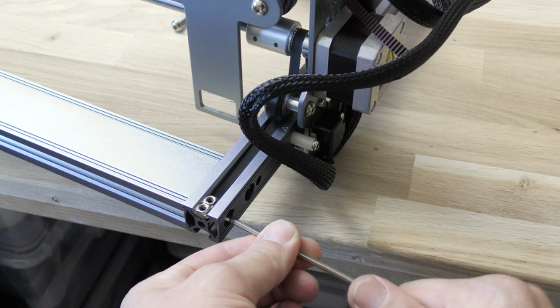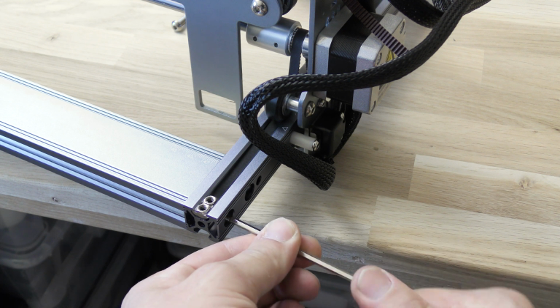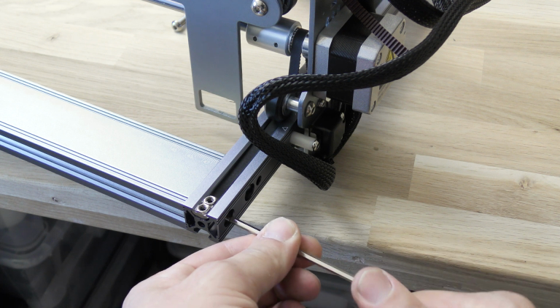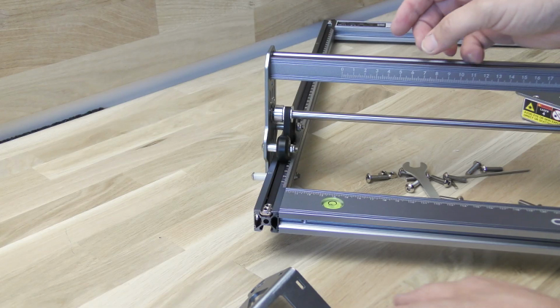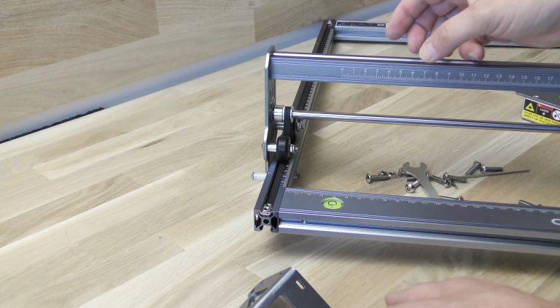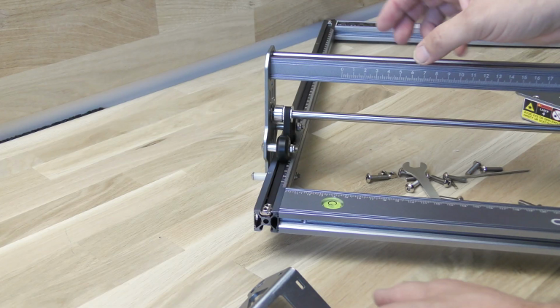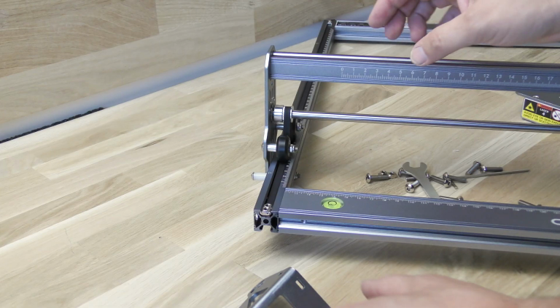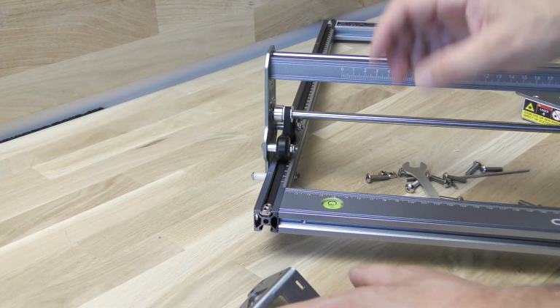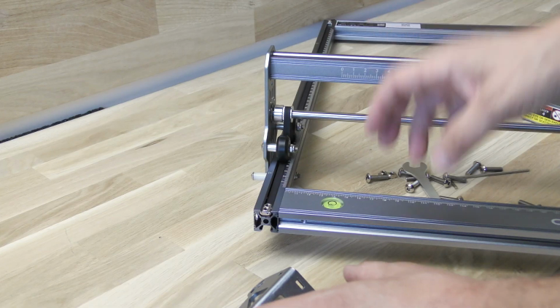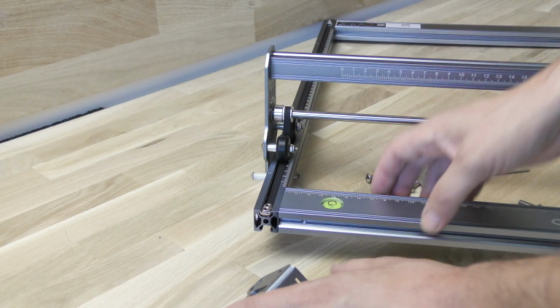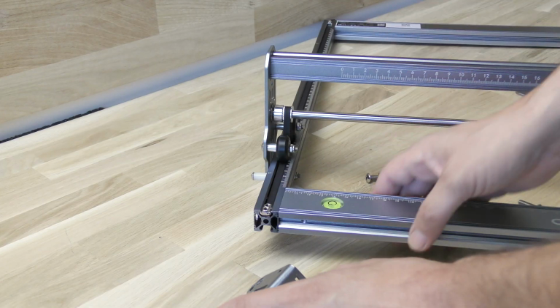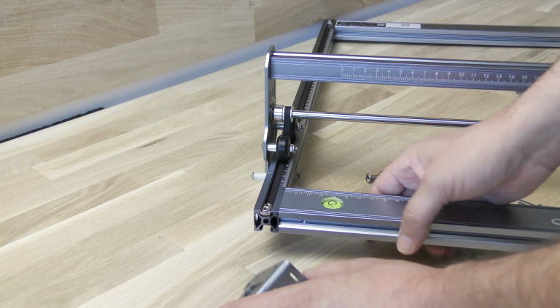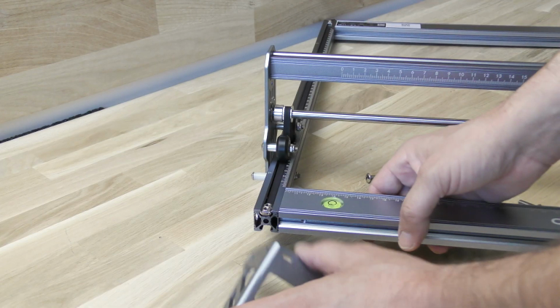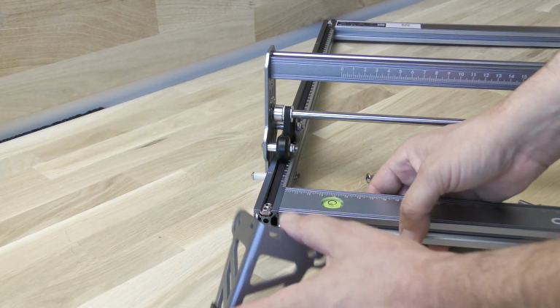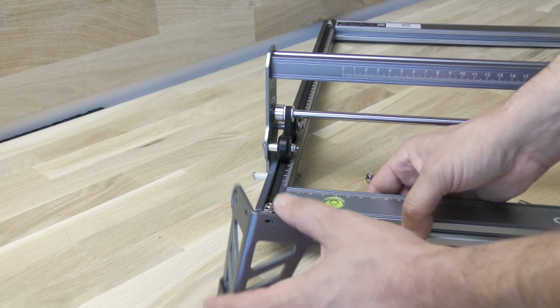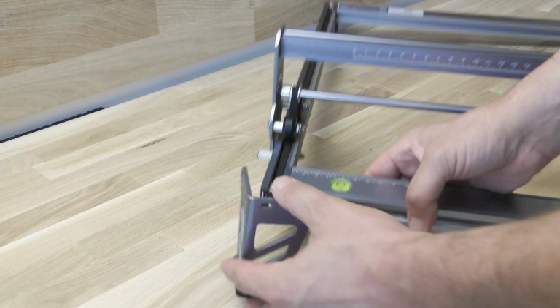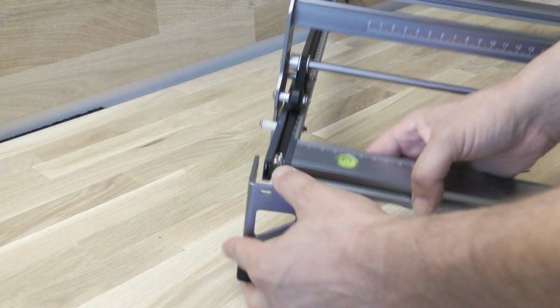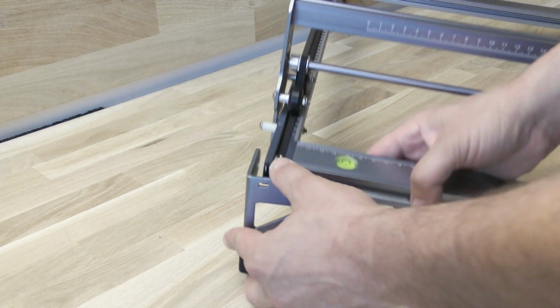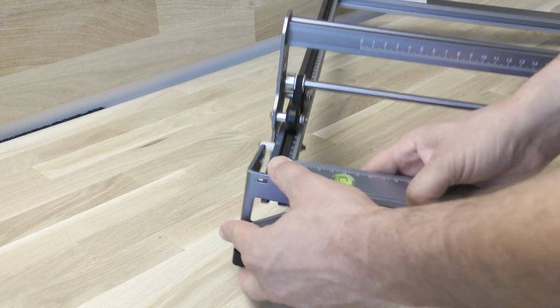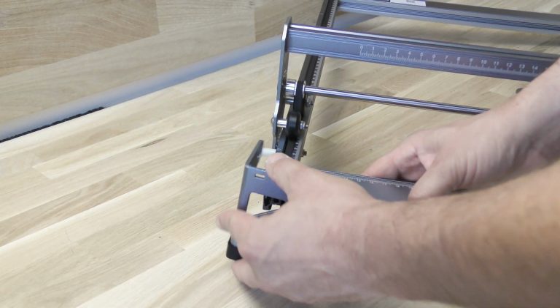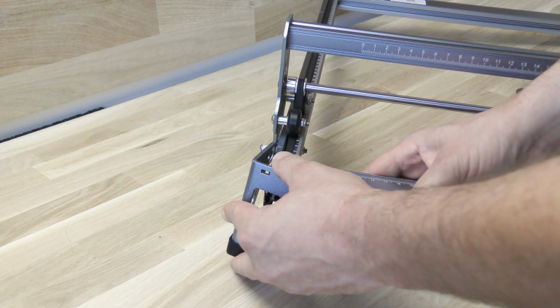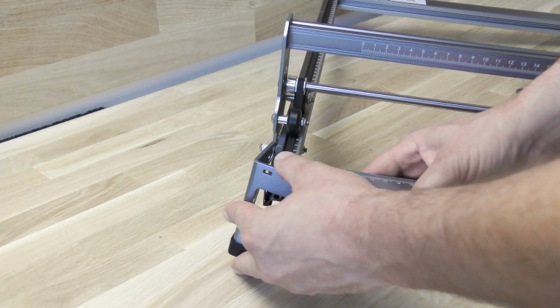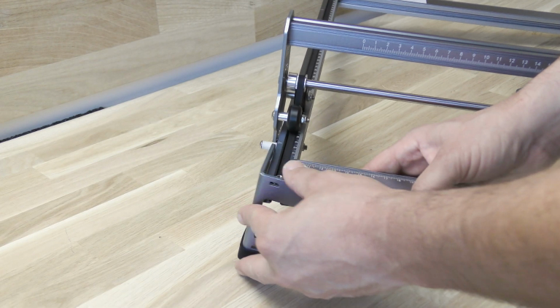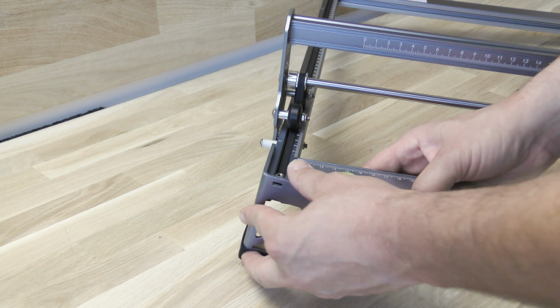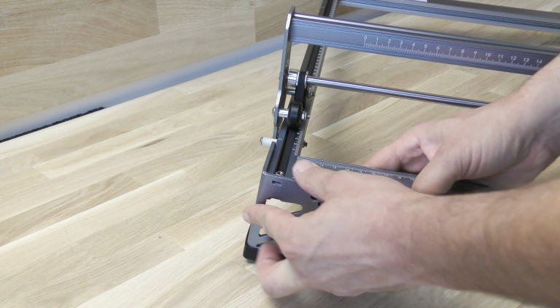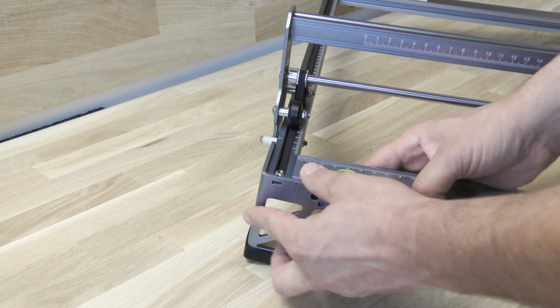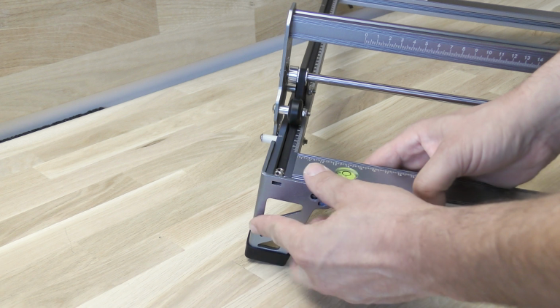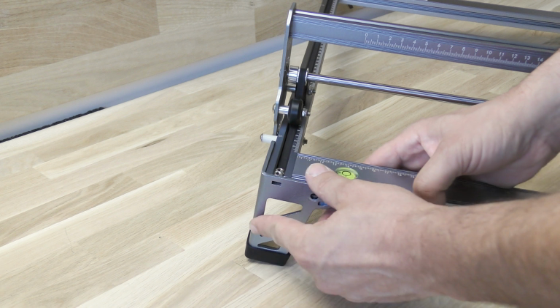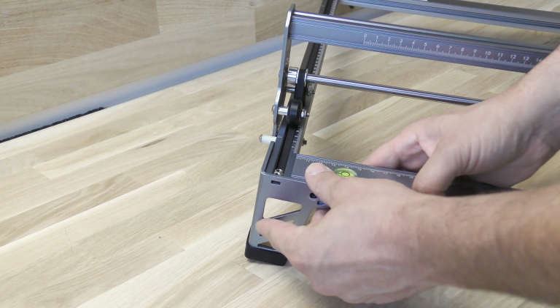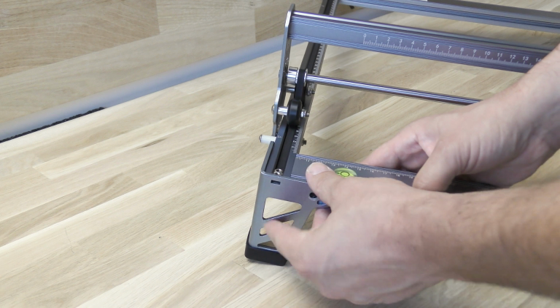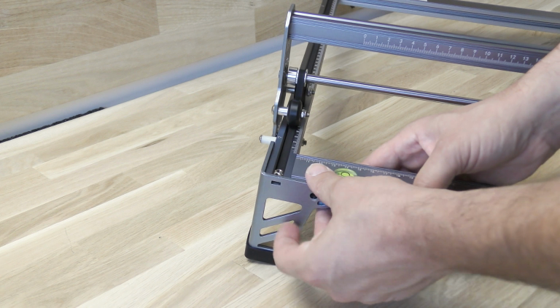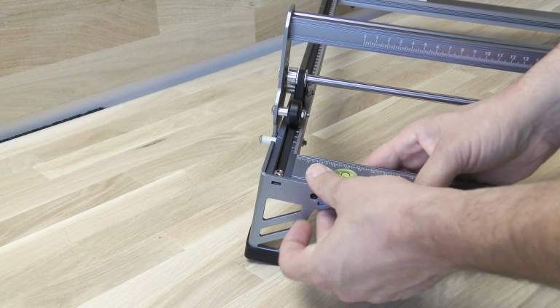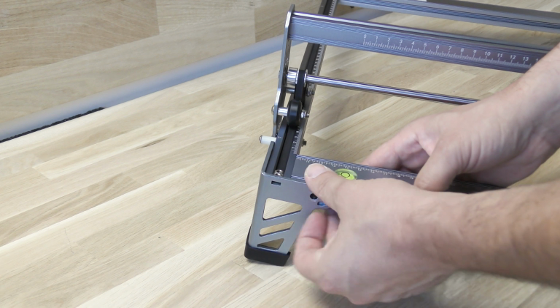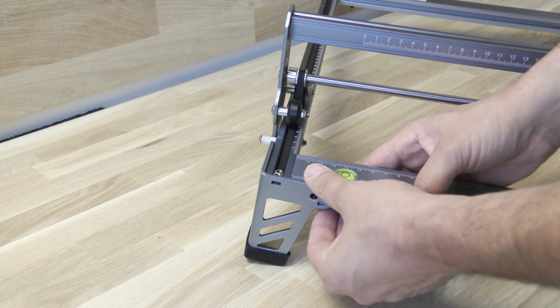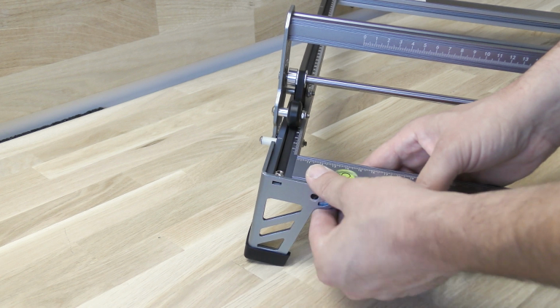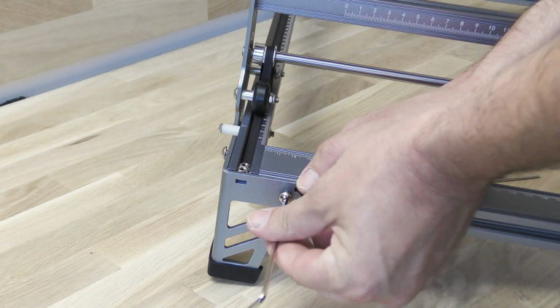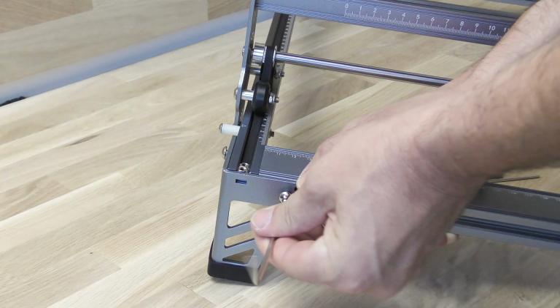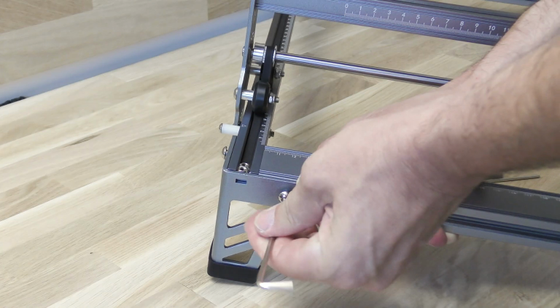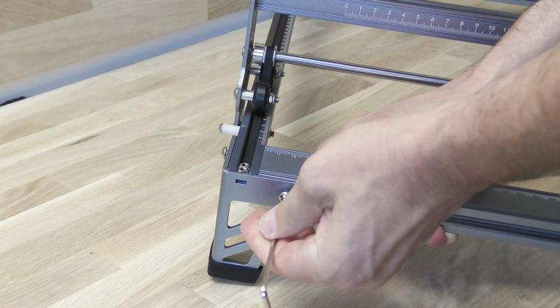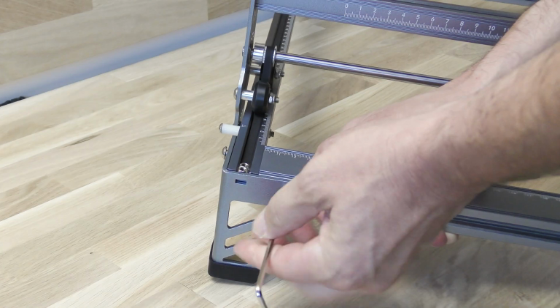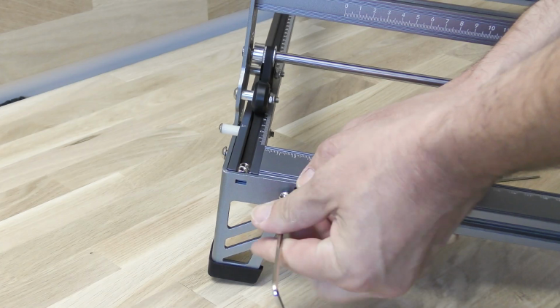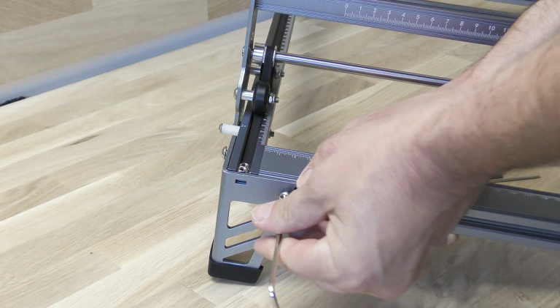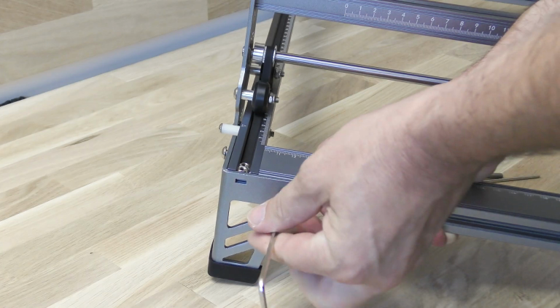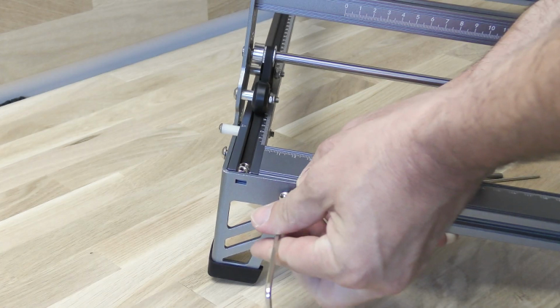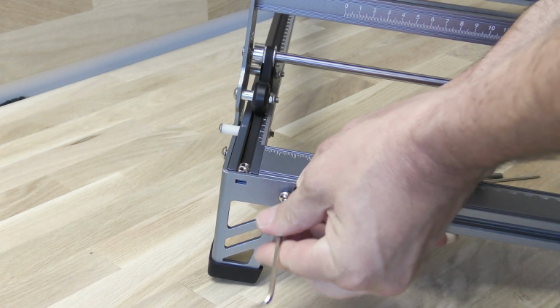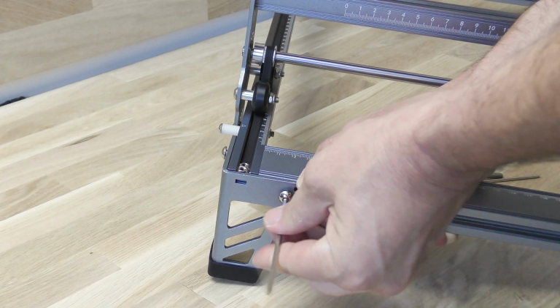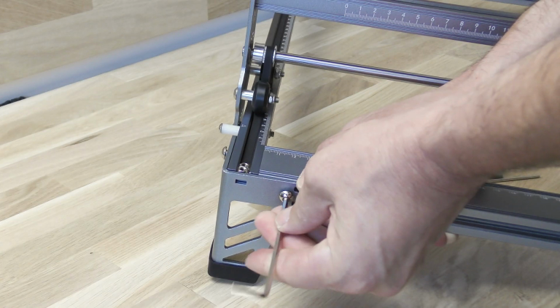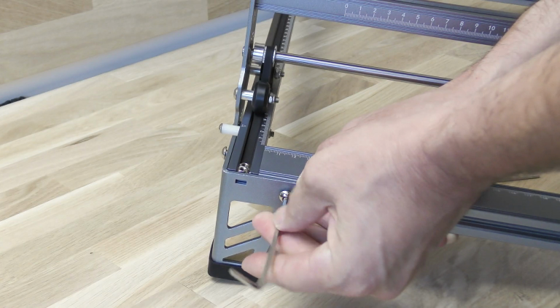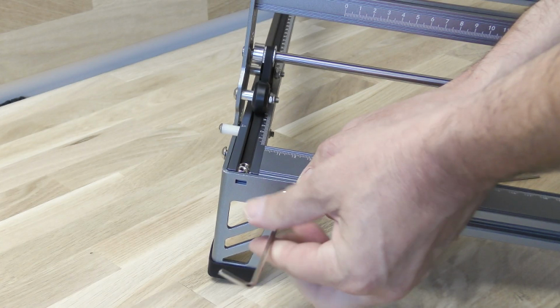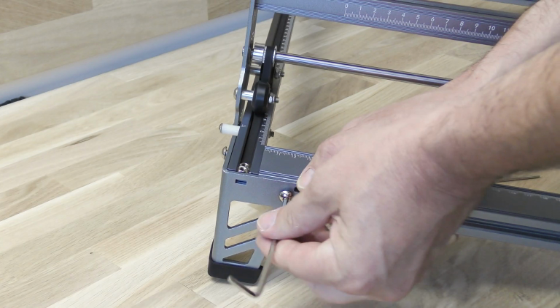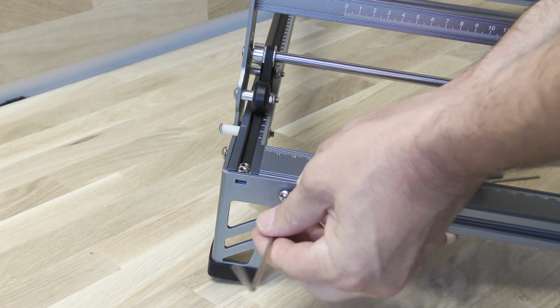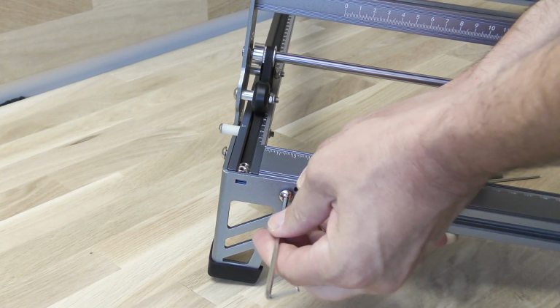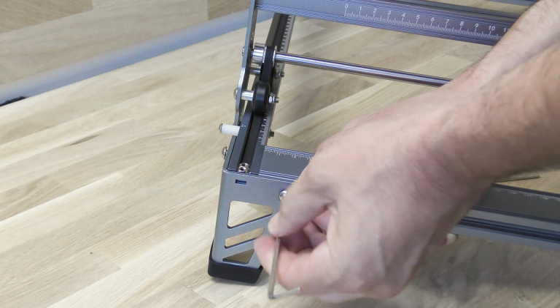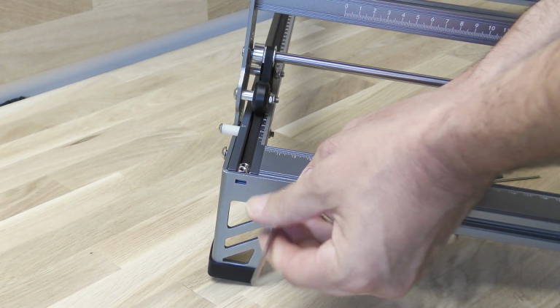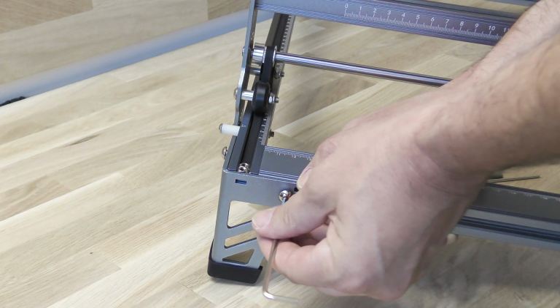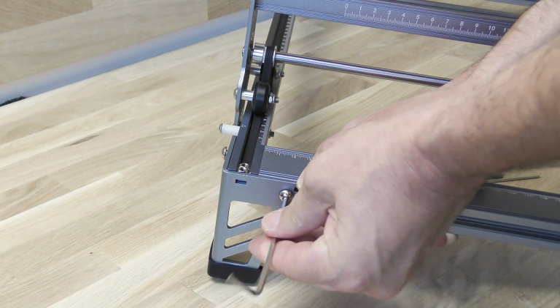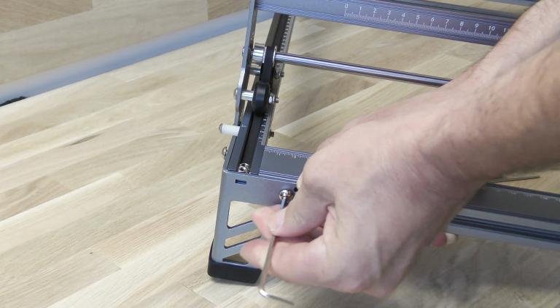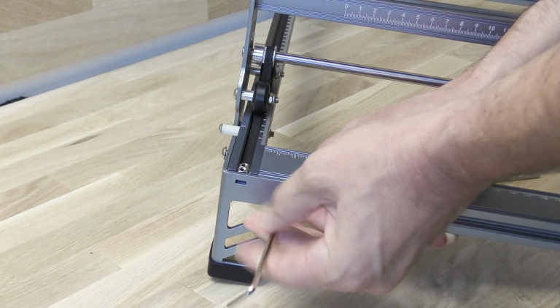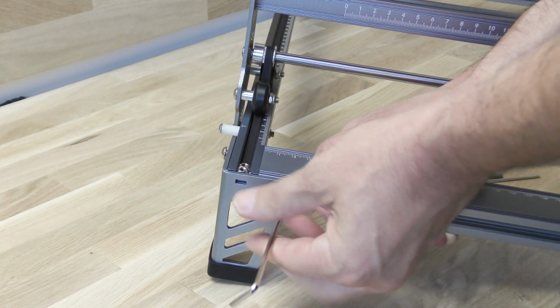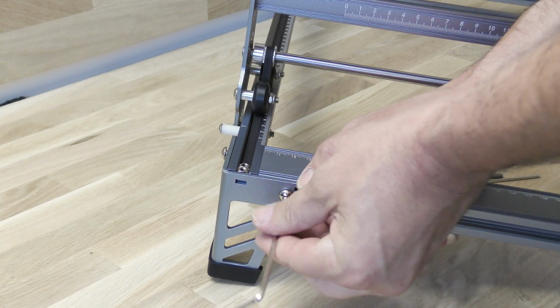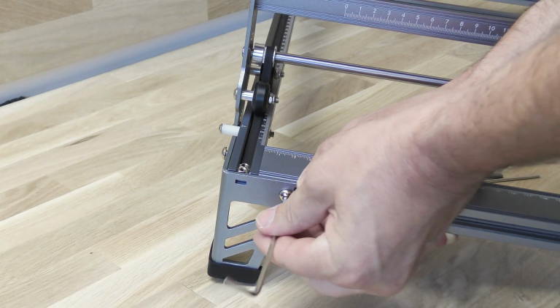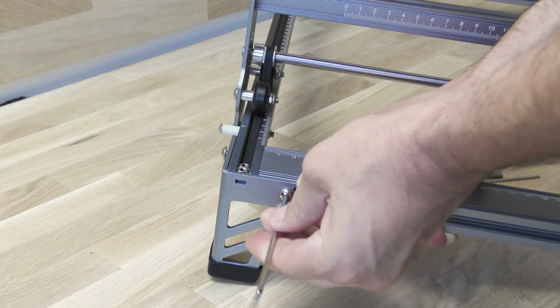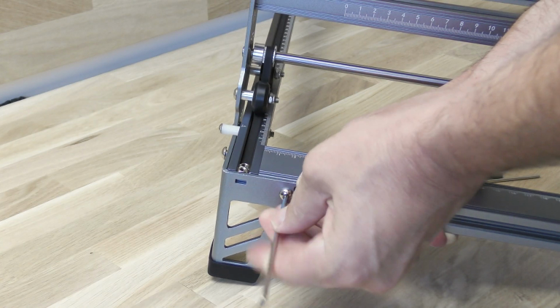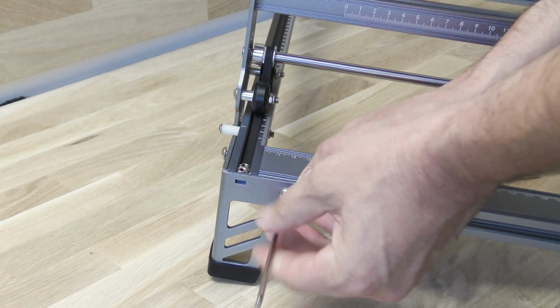Now you can put the three feet on. The control box will serve as the fourth foot.